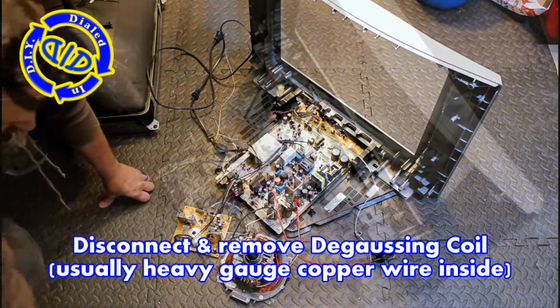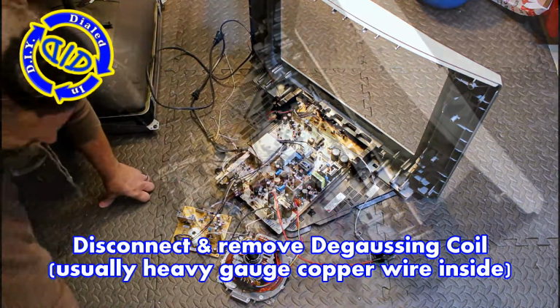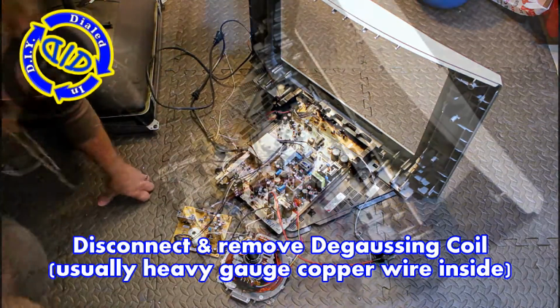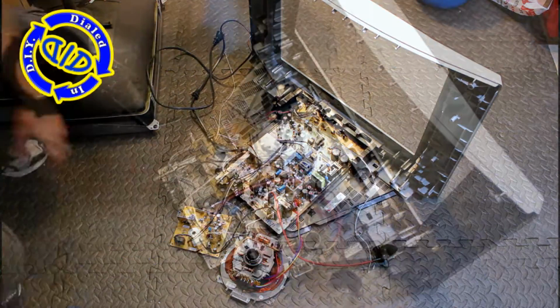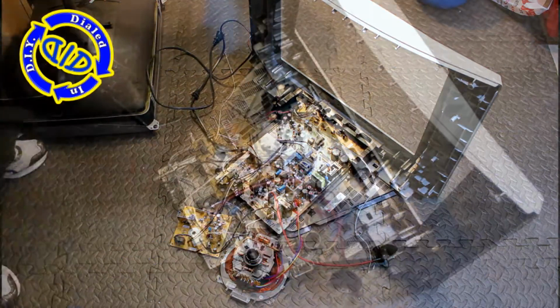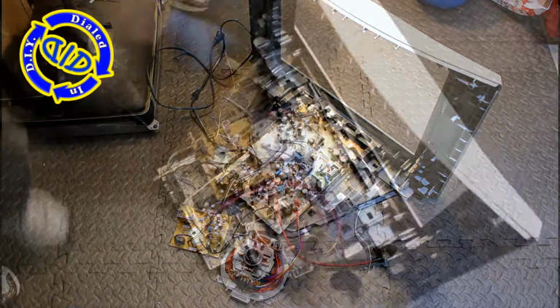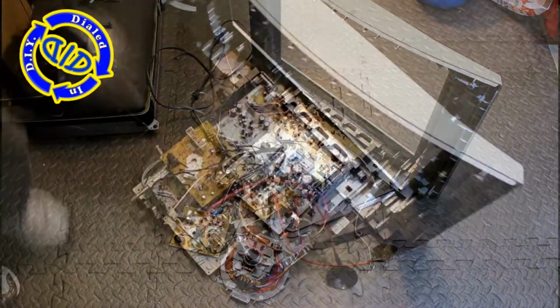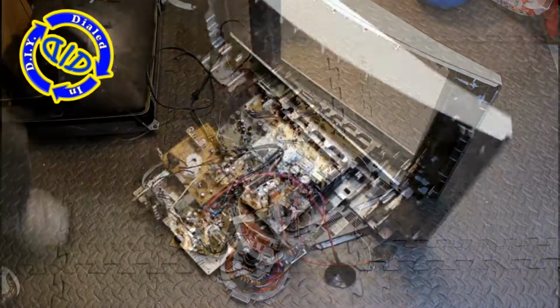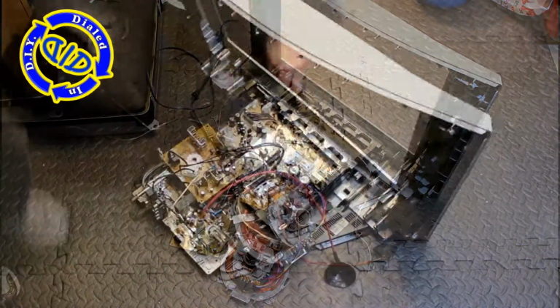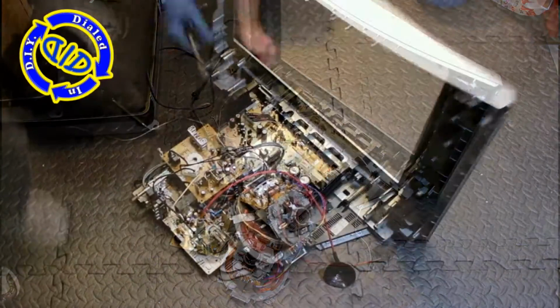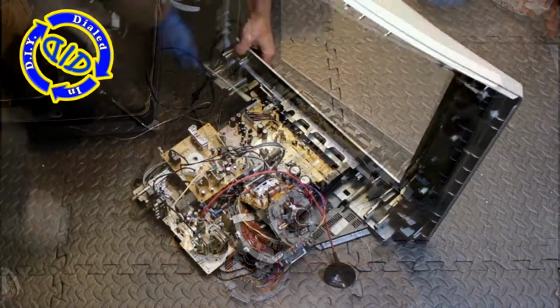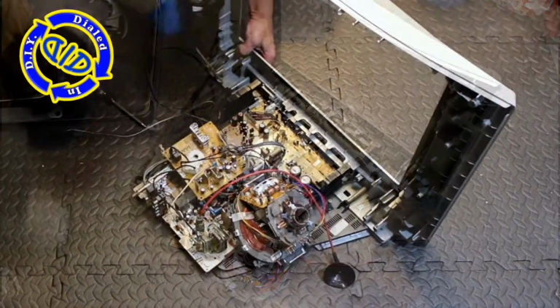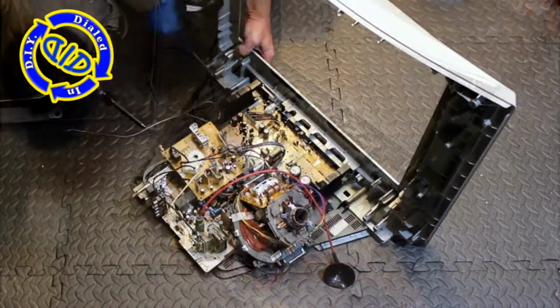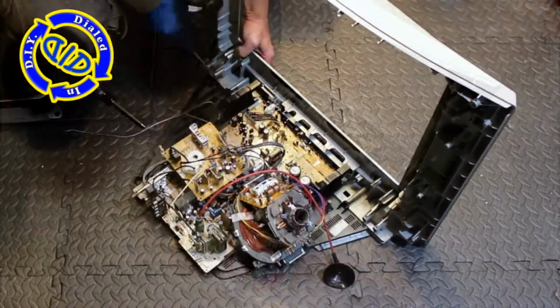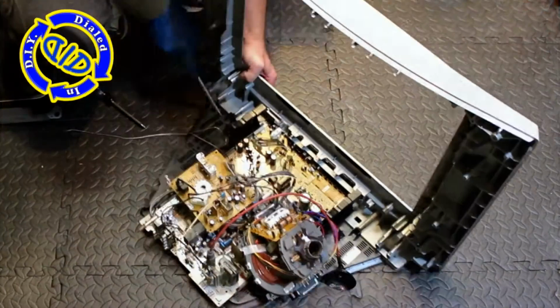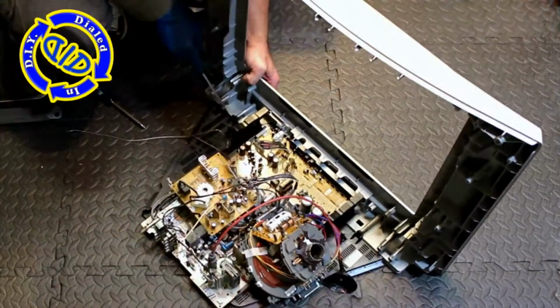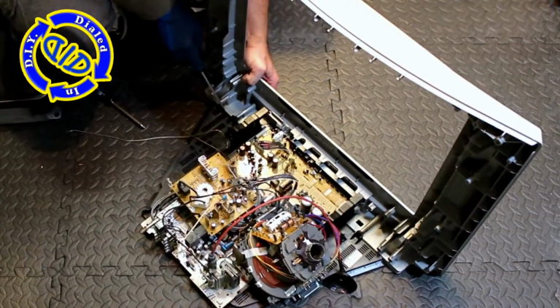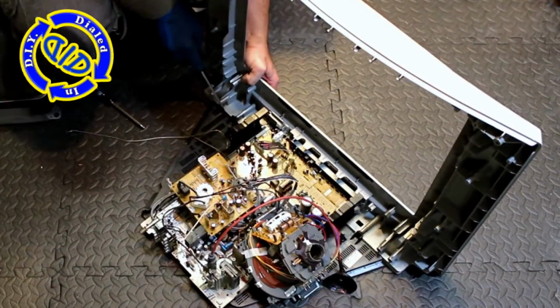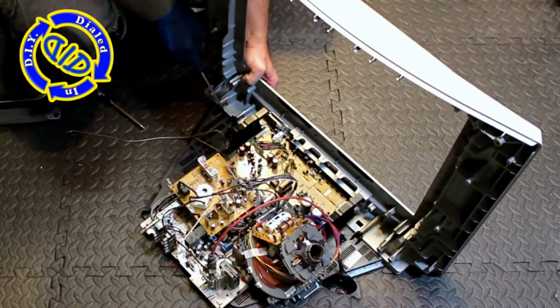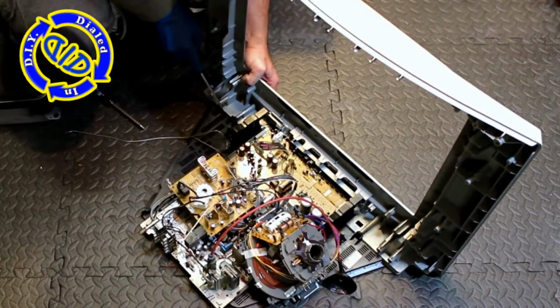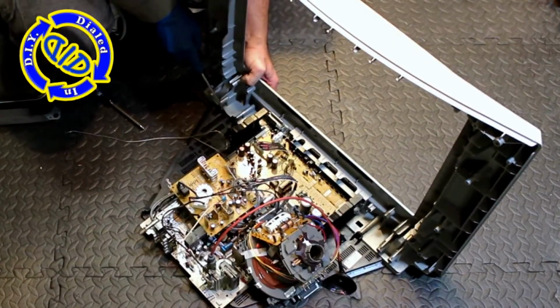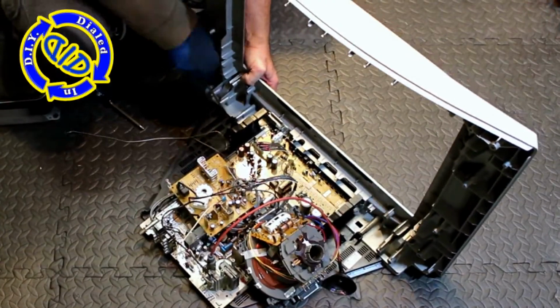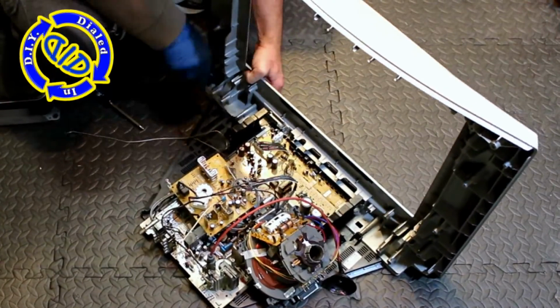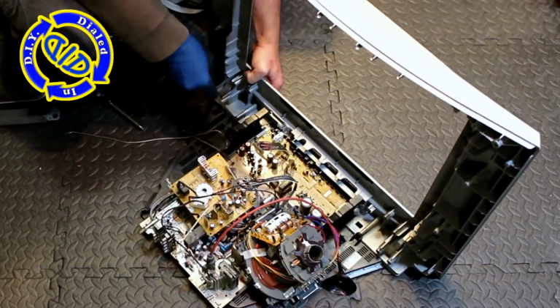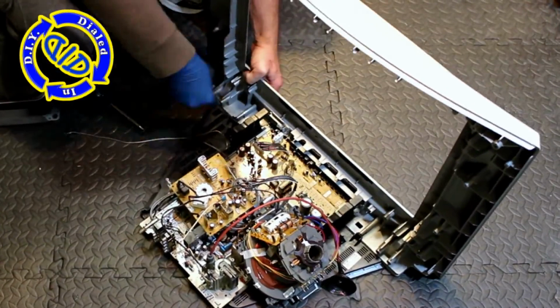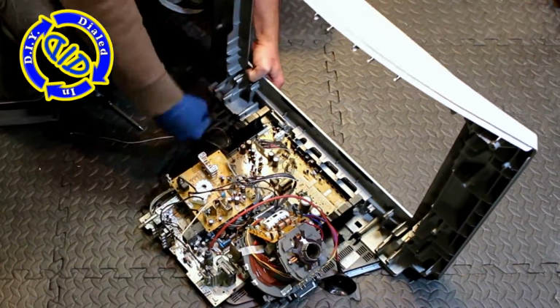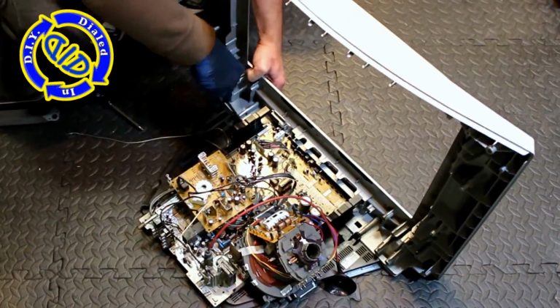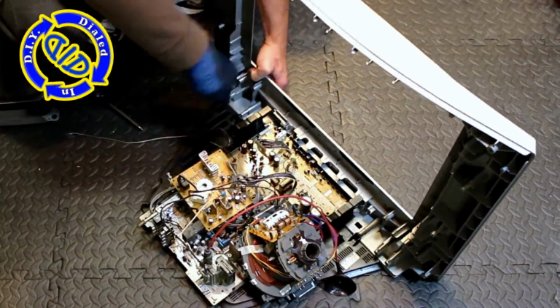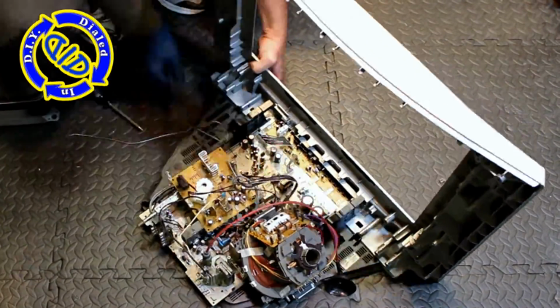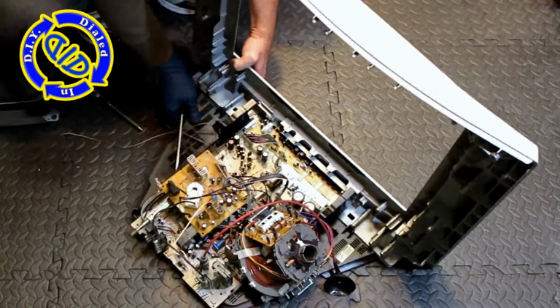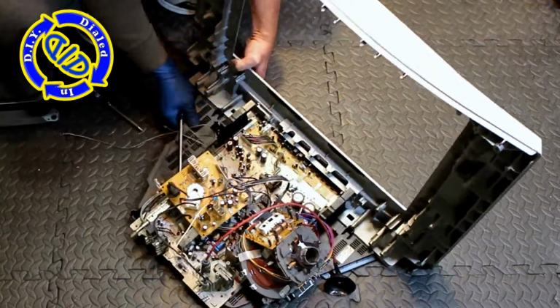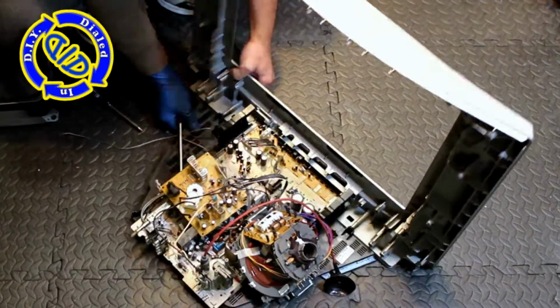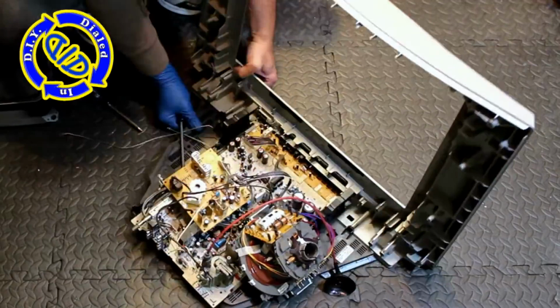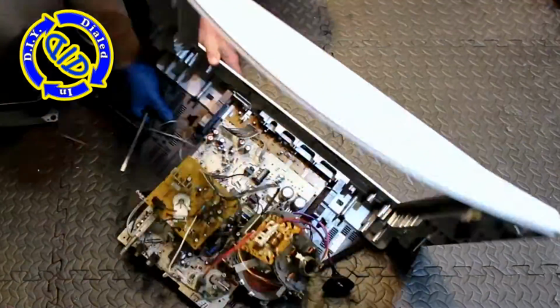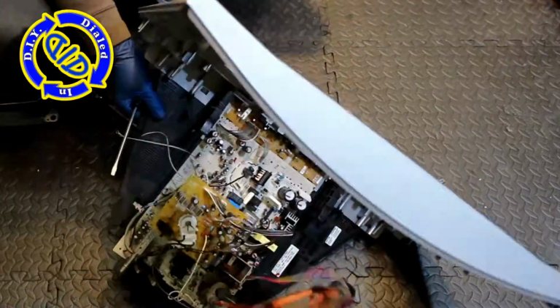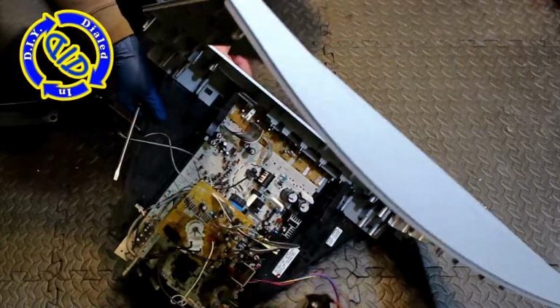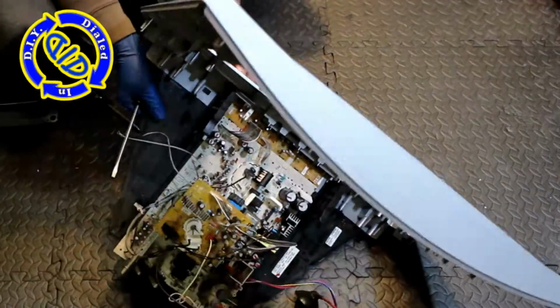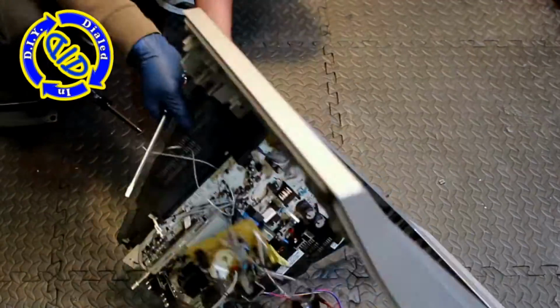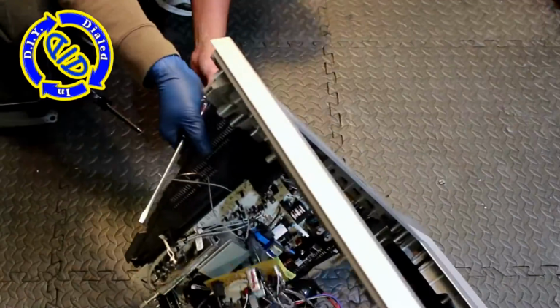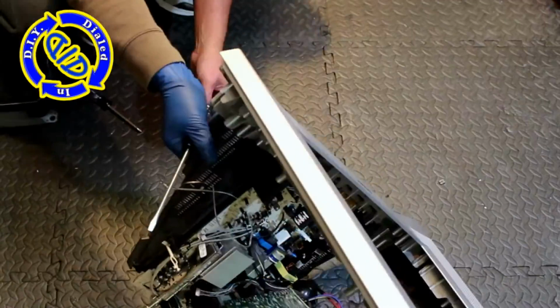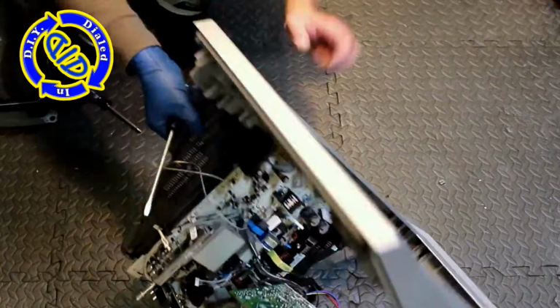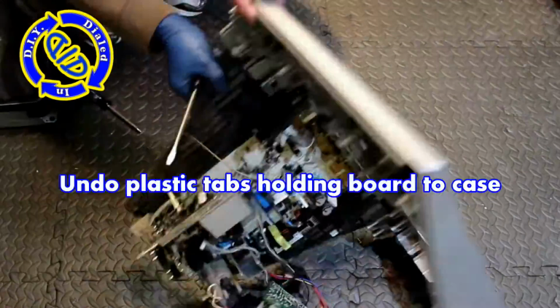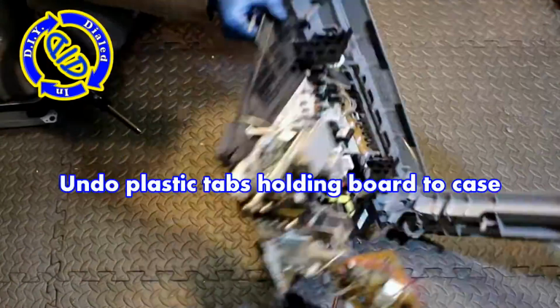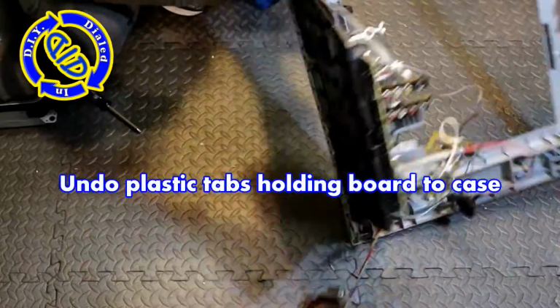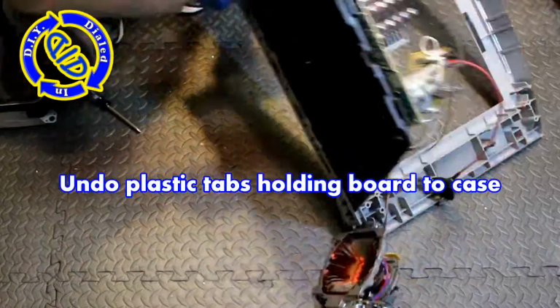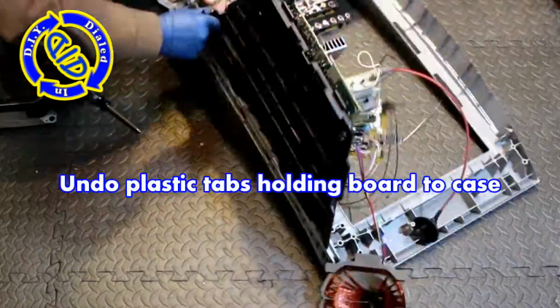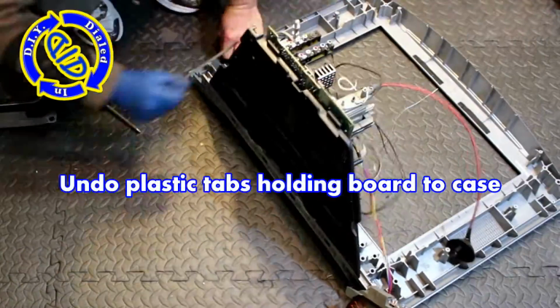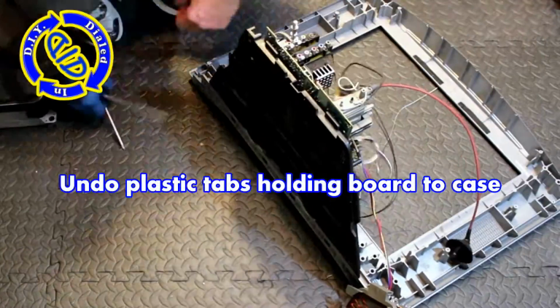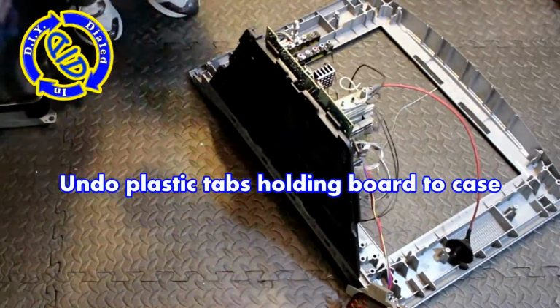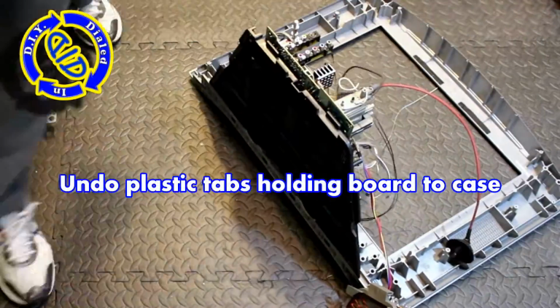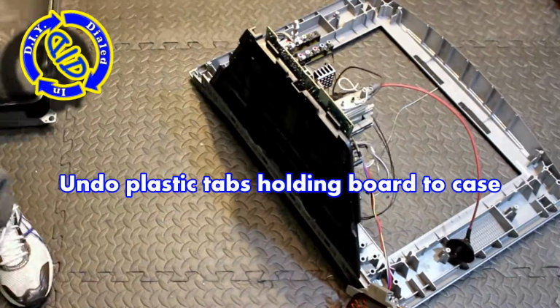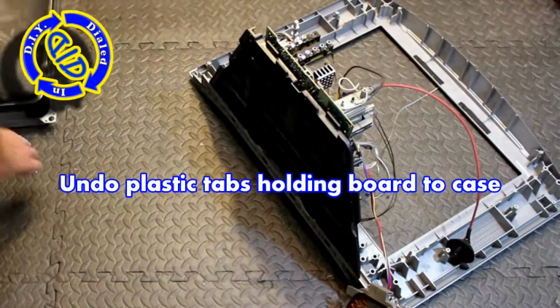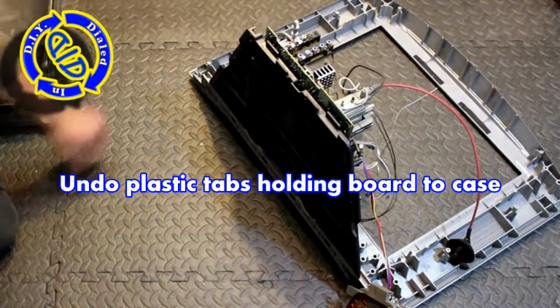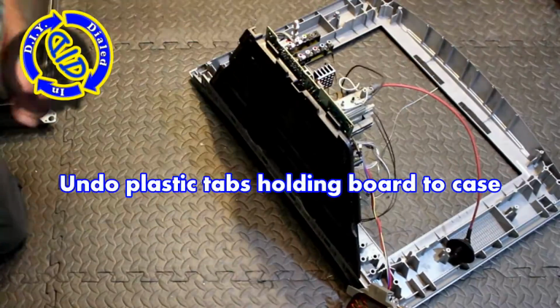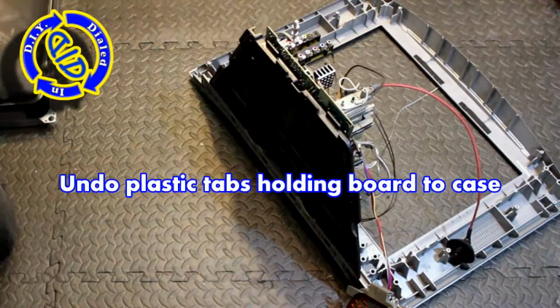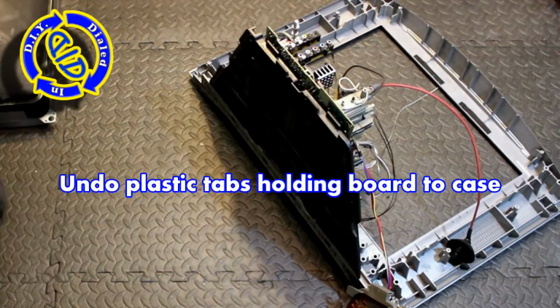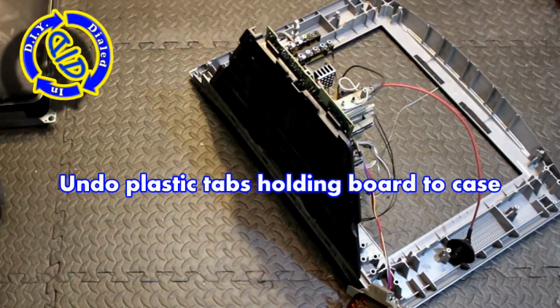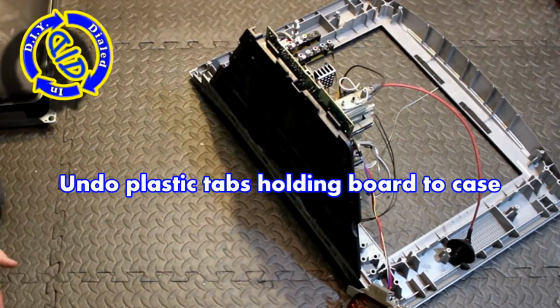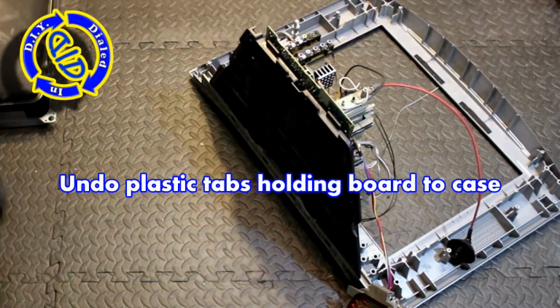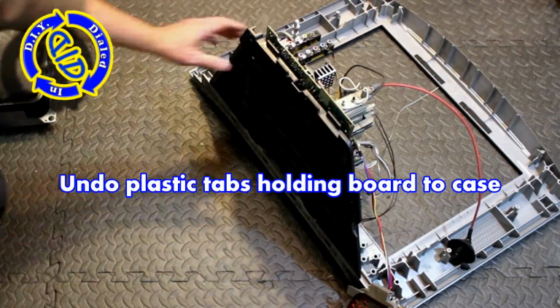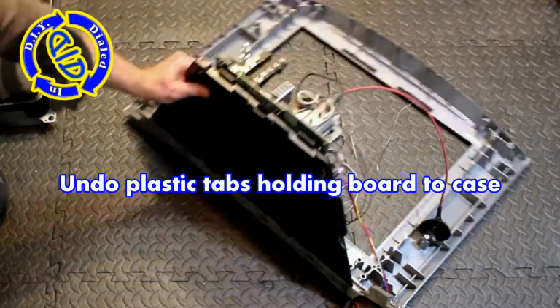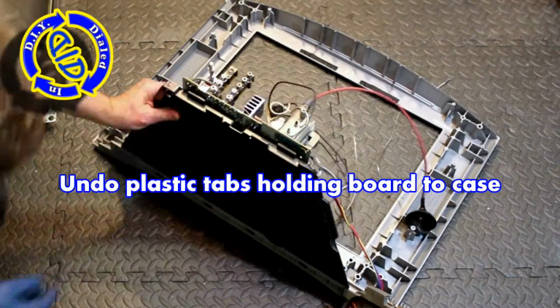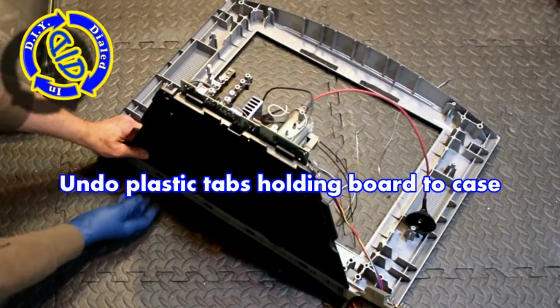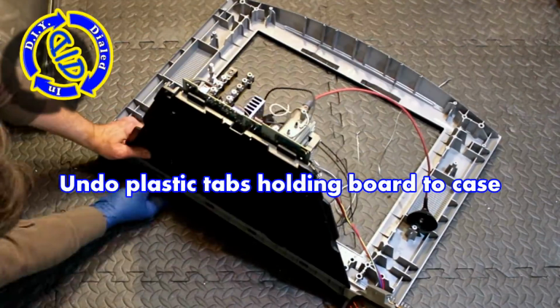Those thicker loops are actually the degassing coil, which is full of heavier gauge copper wire, which is just wrapped in electrical tape.